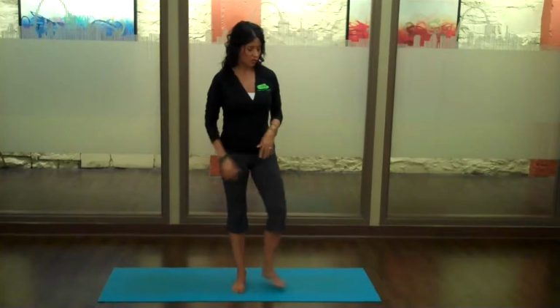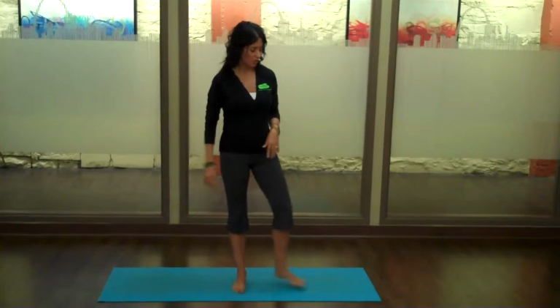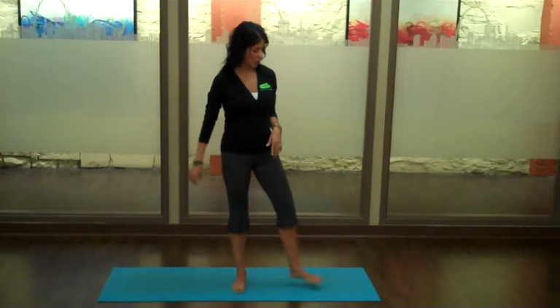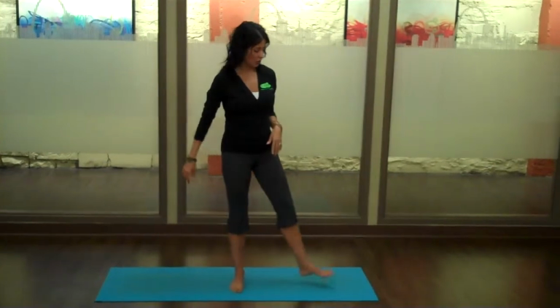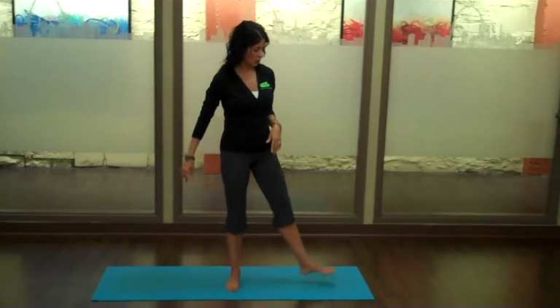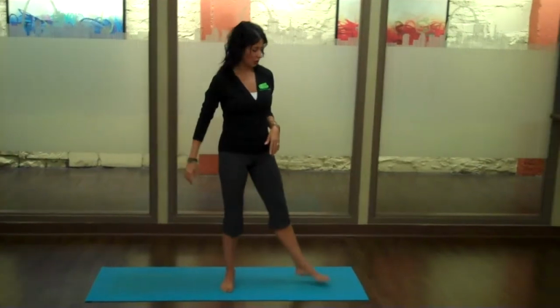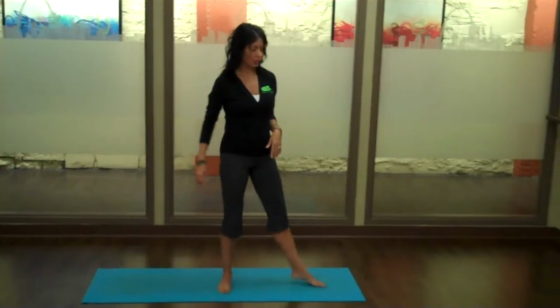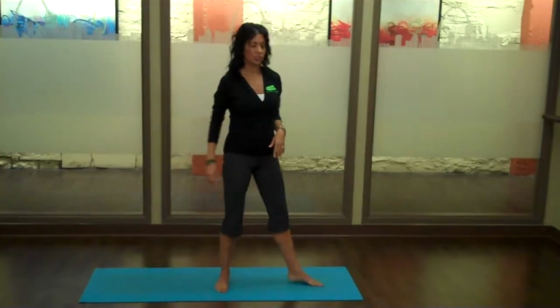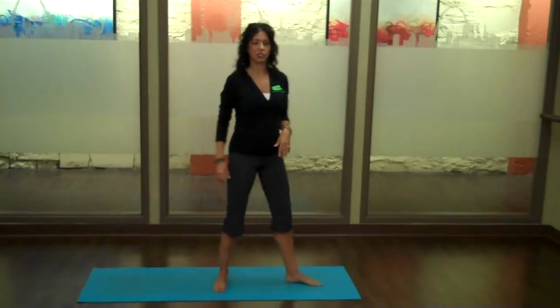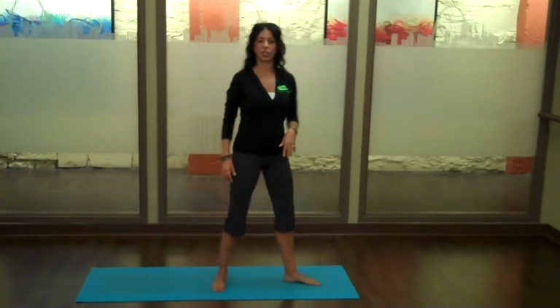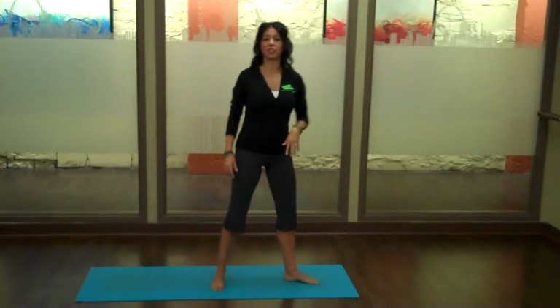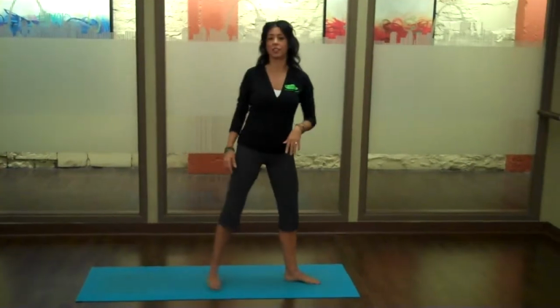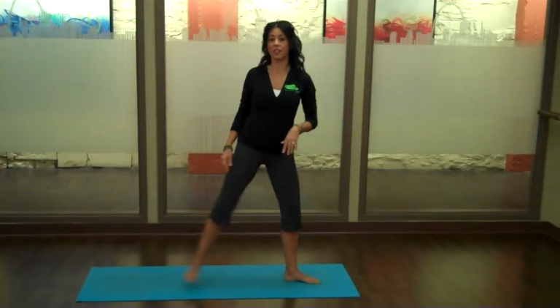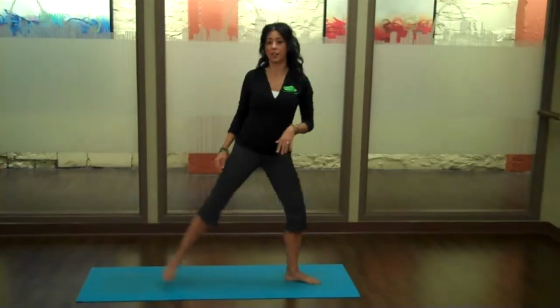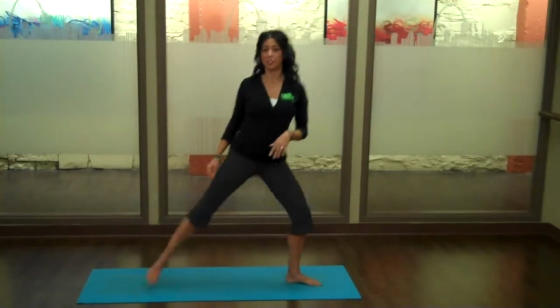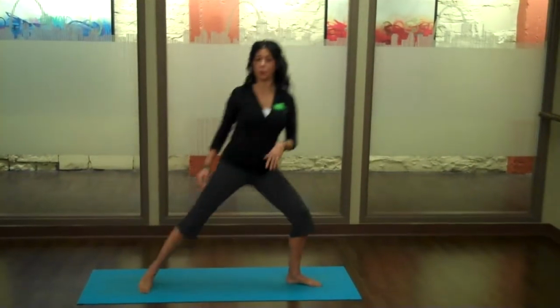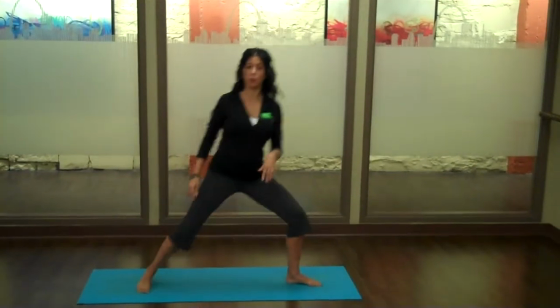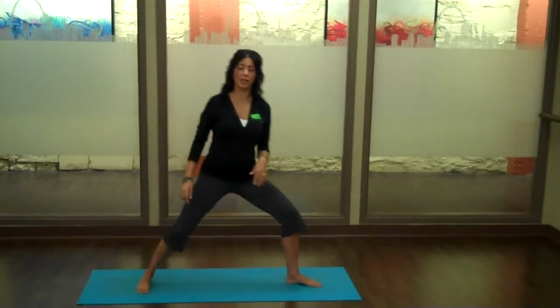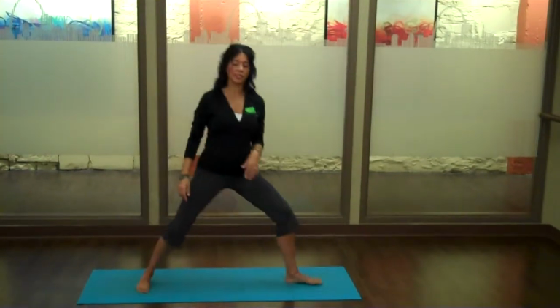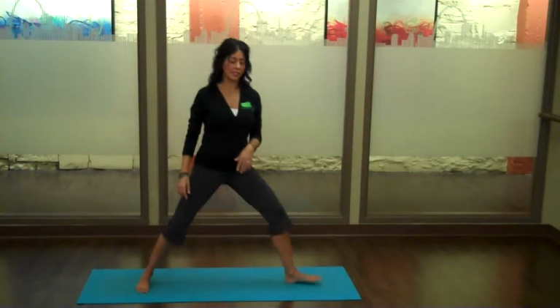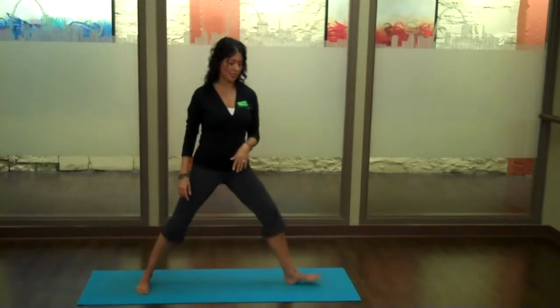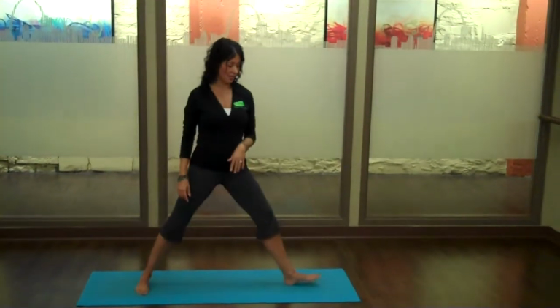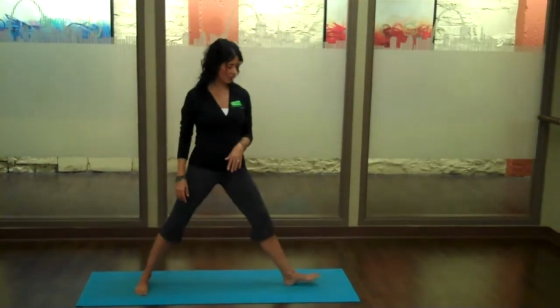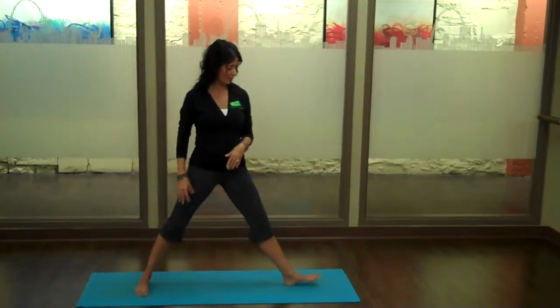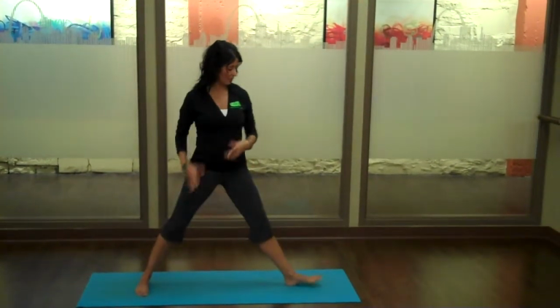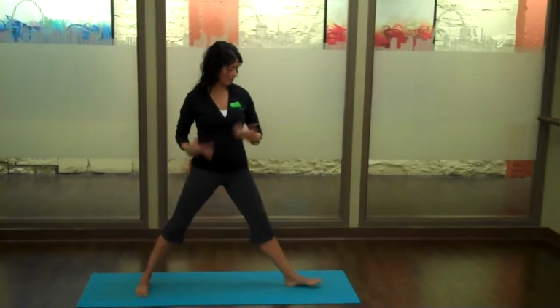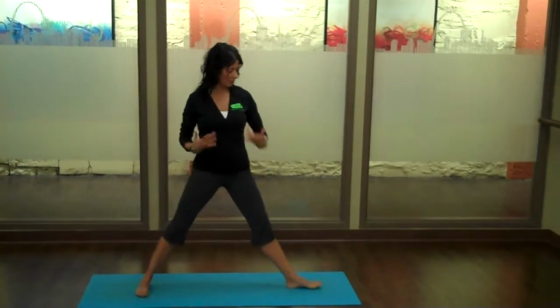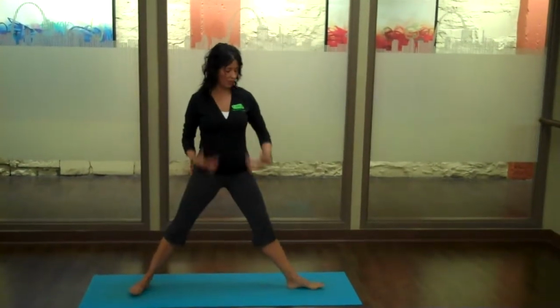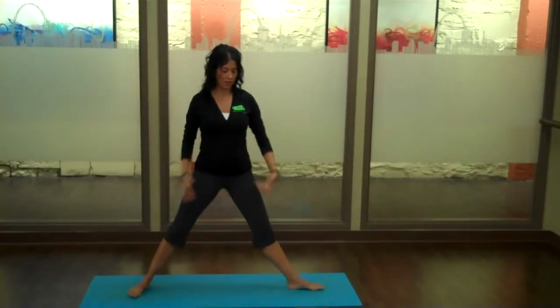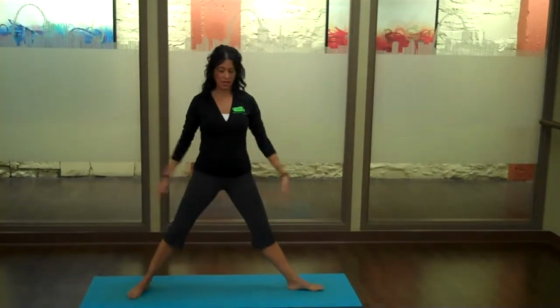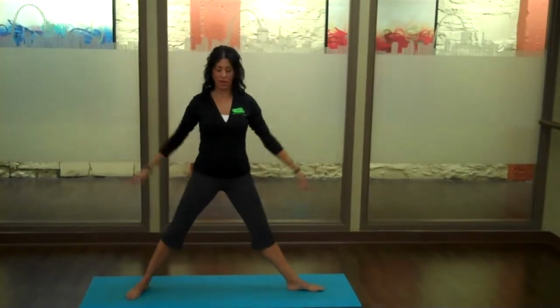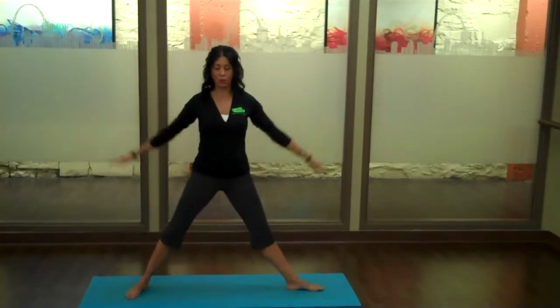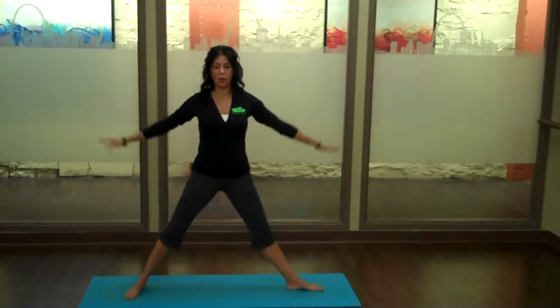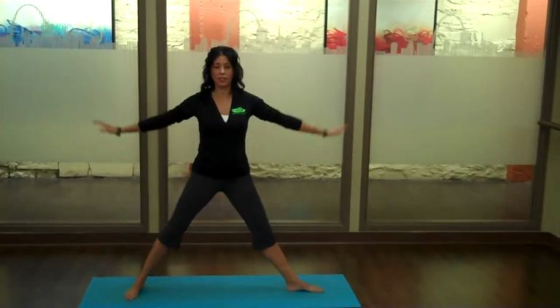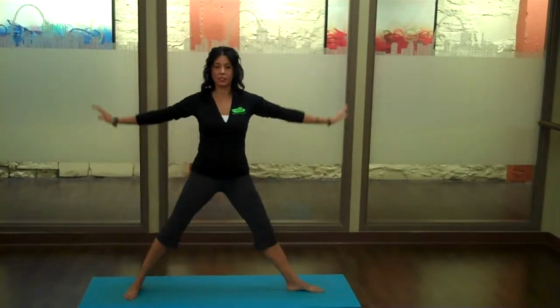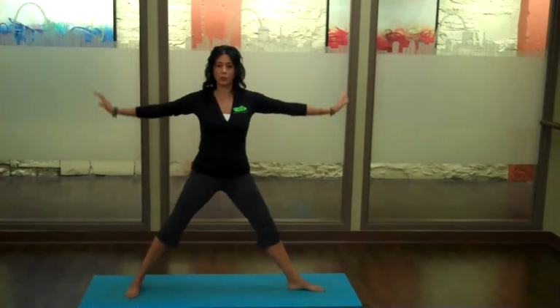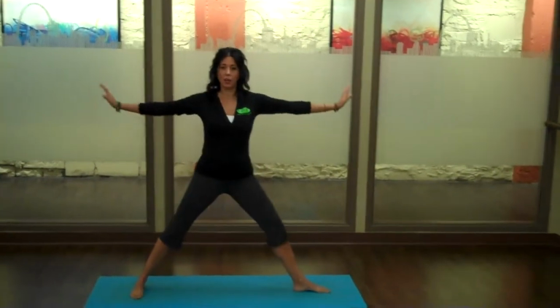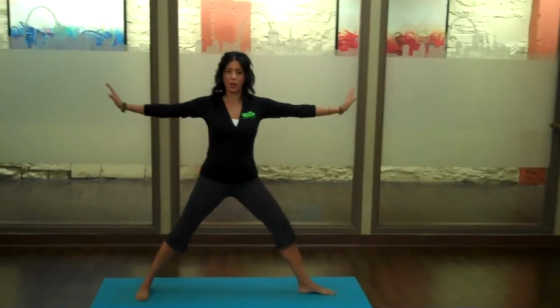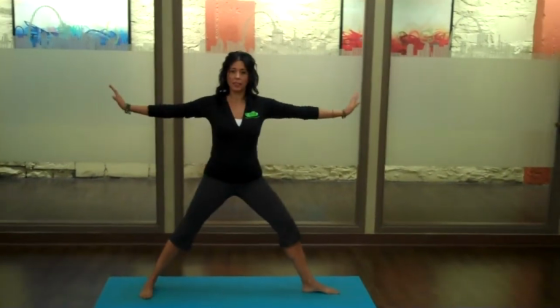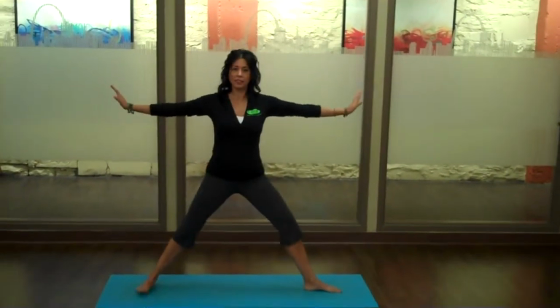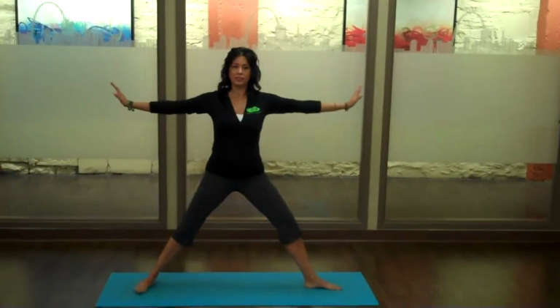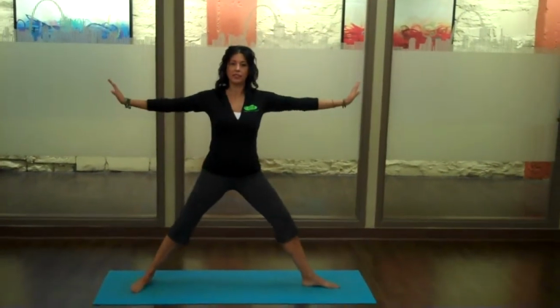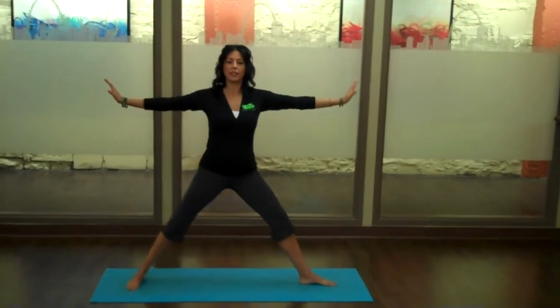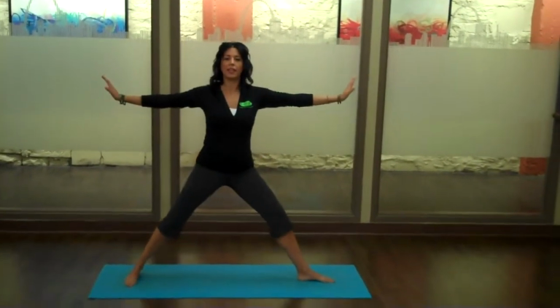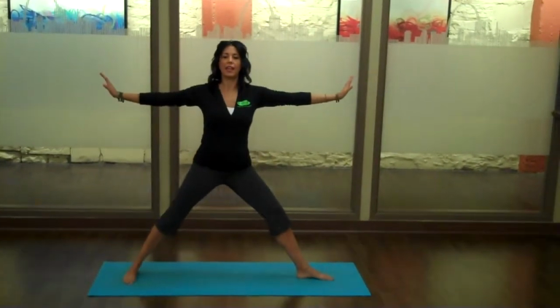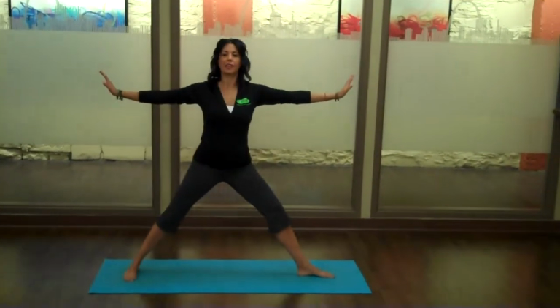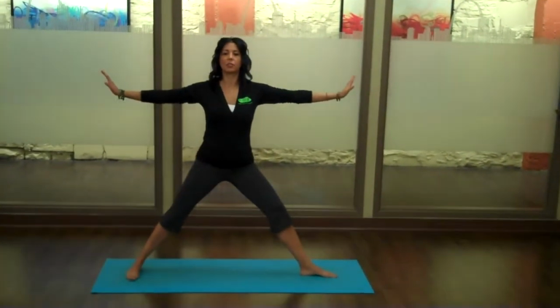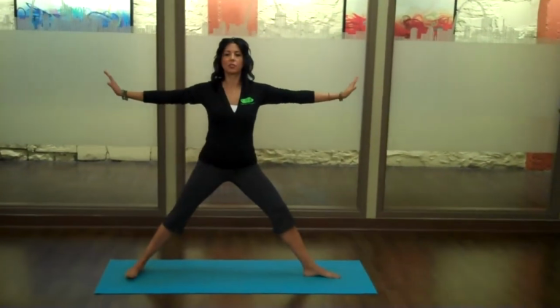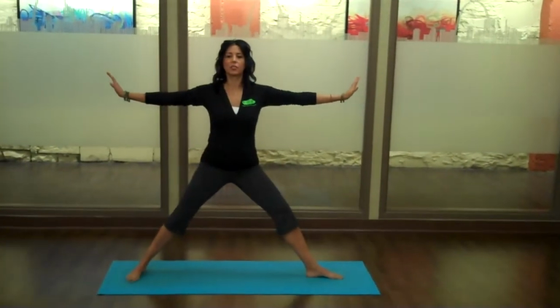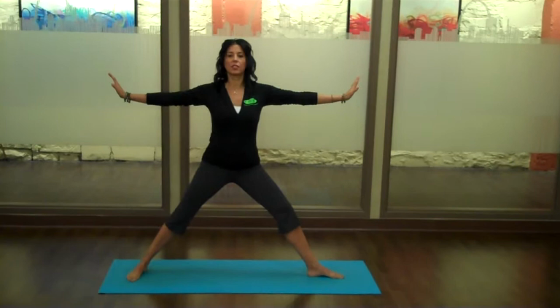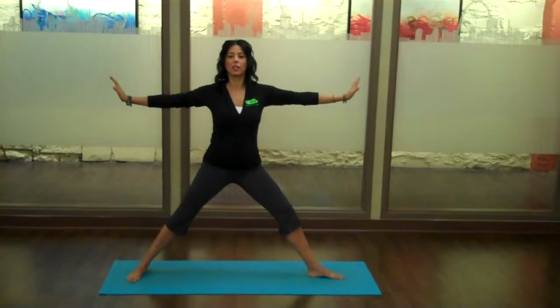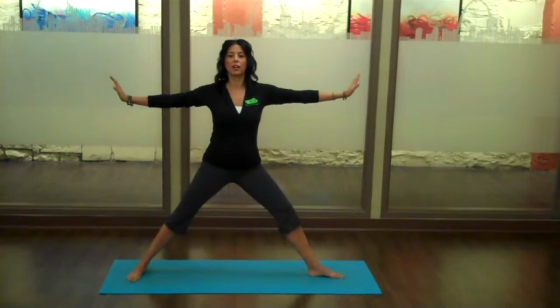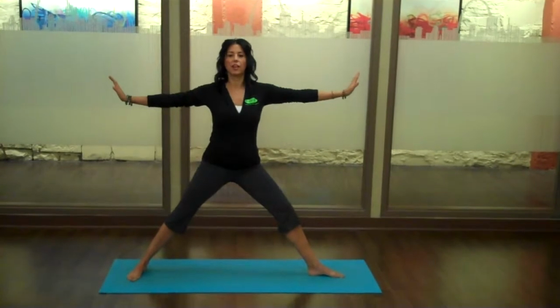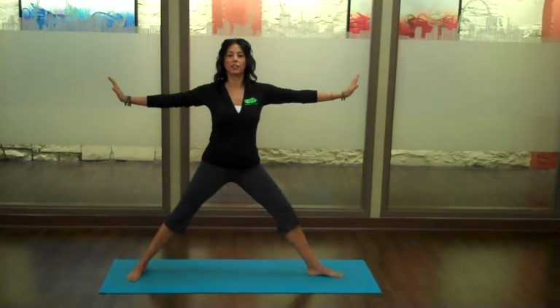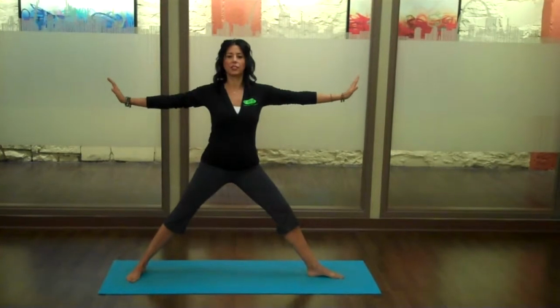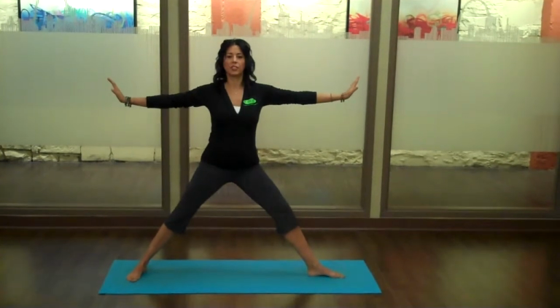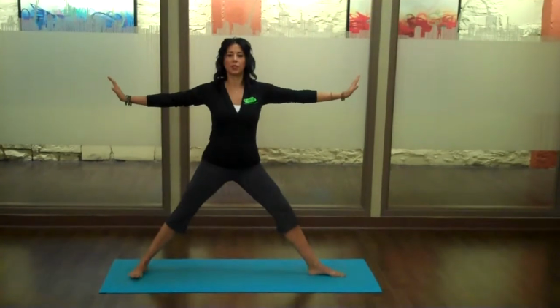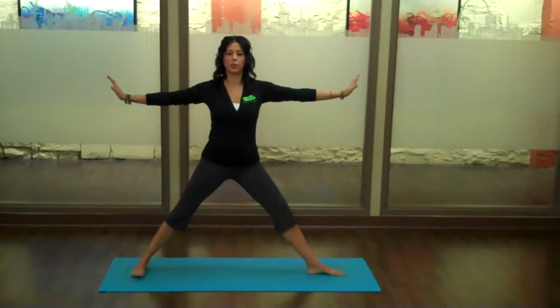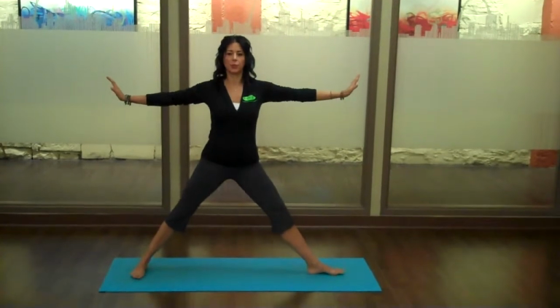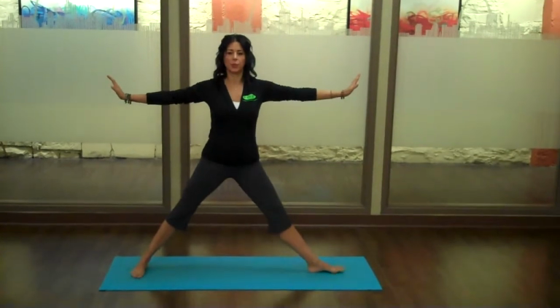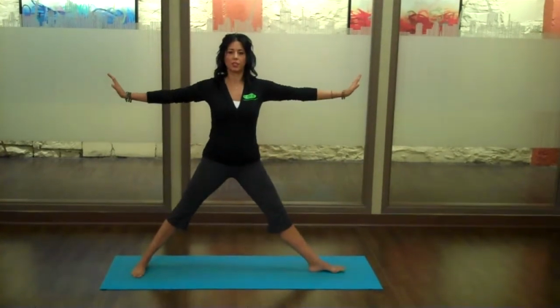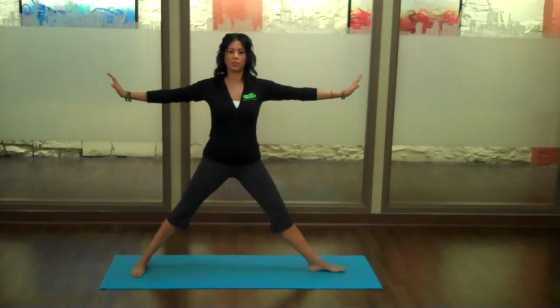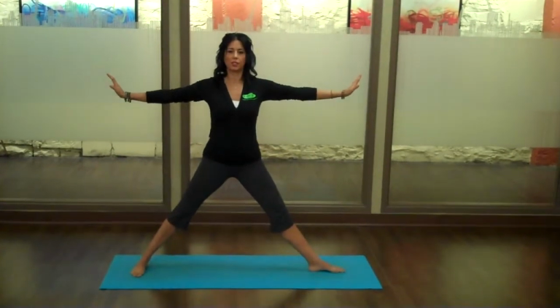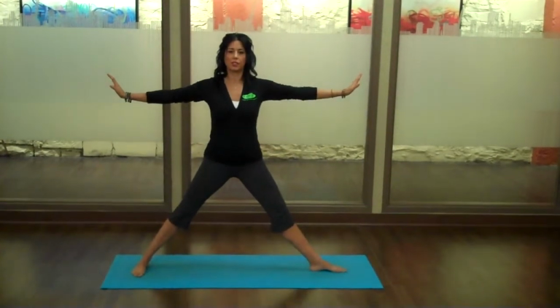You're going to start in a nice wide stance. How wide is wide? Ankles underneath your wrists.